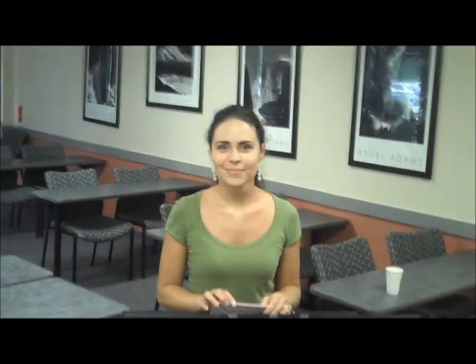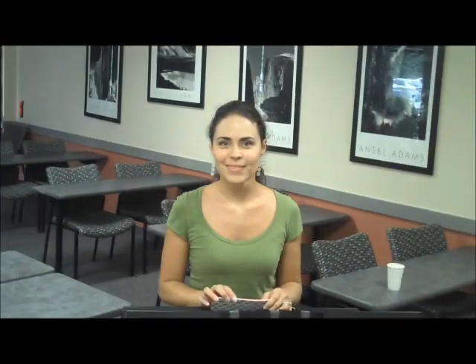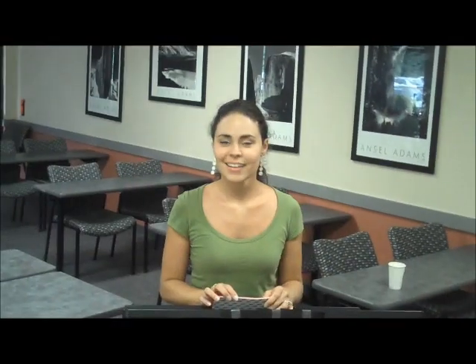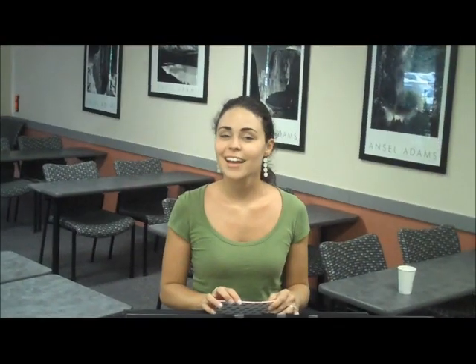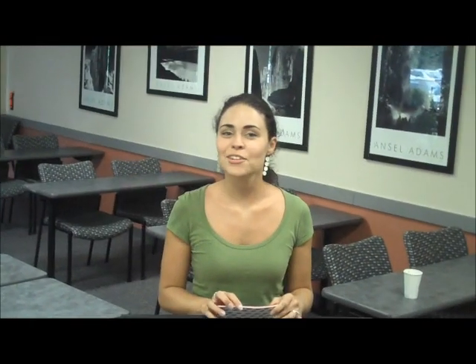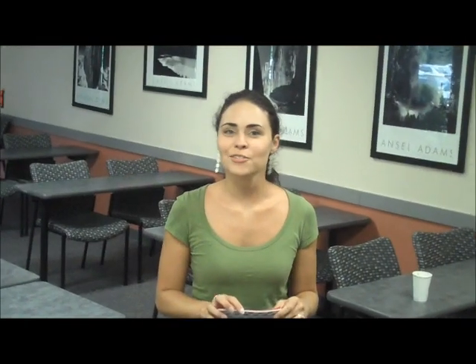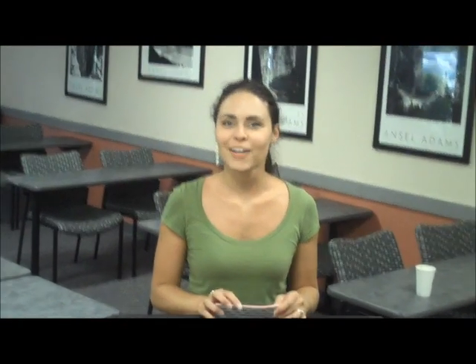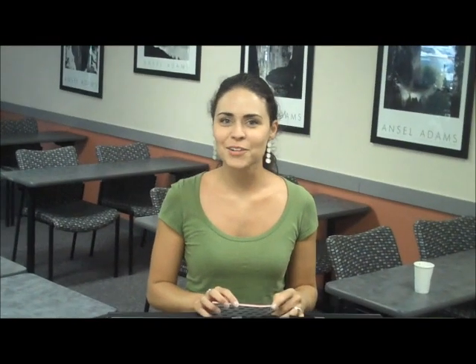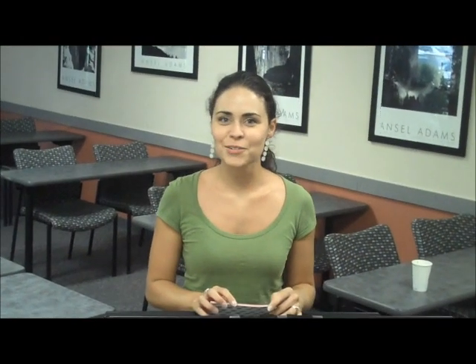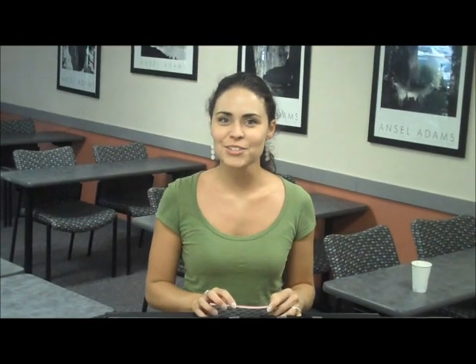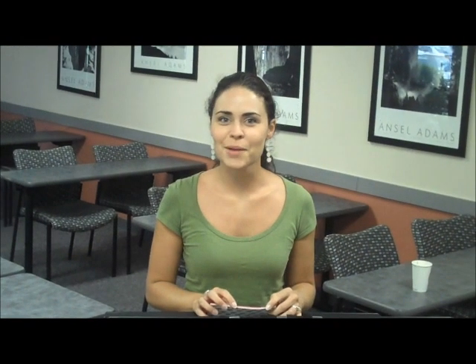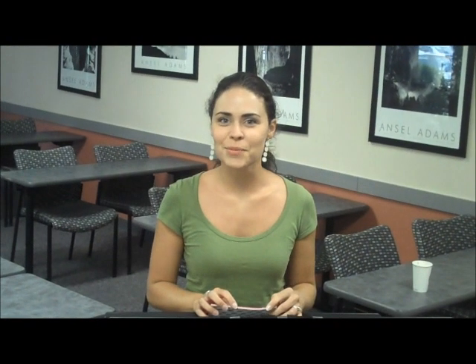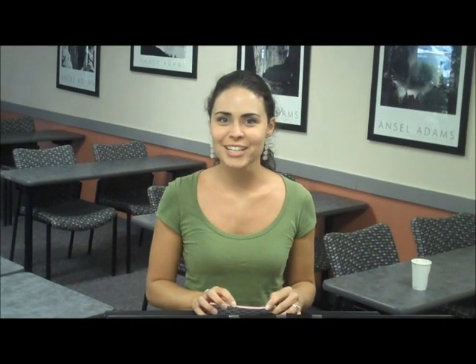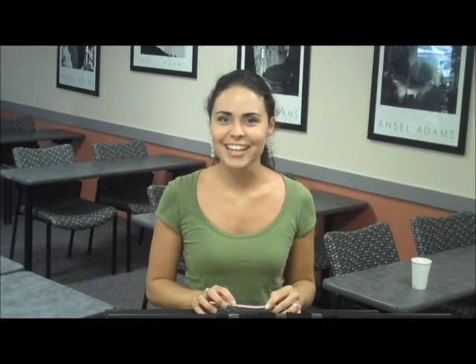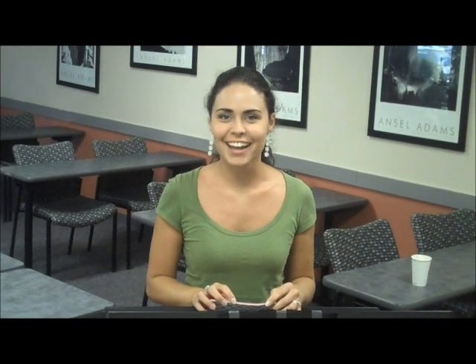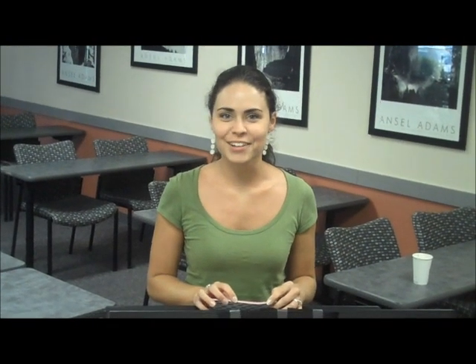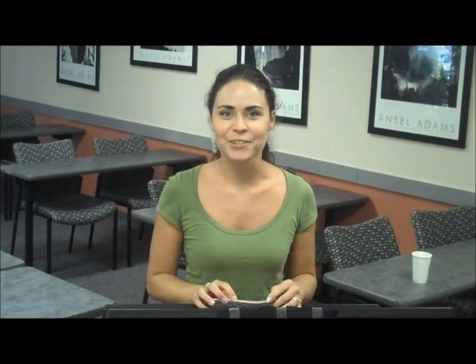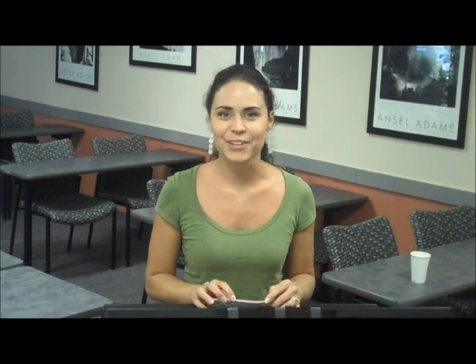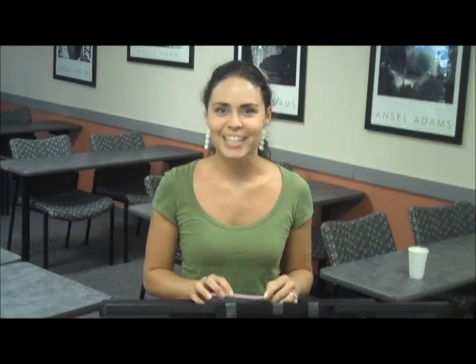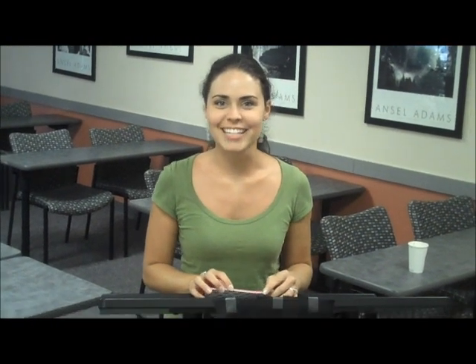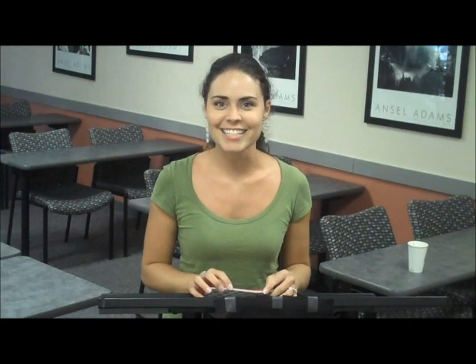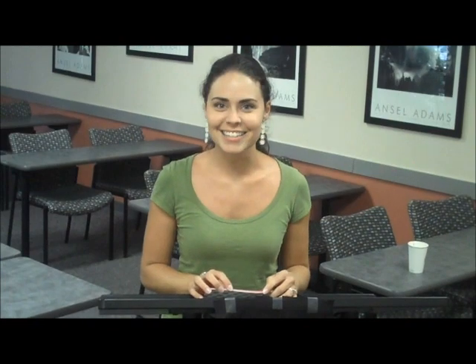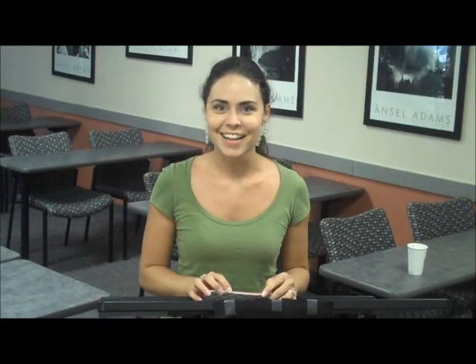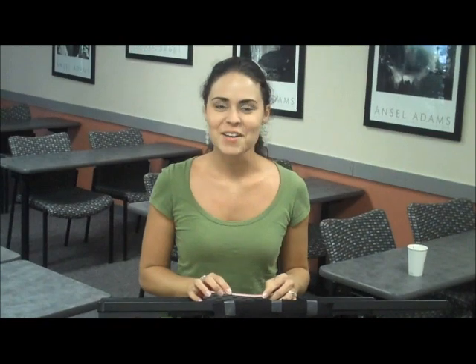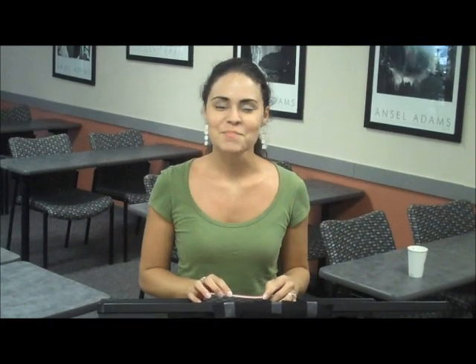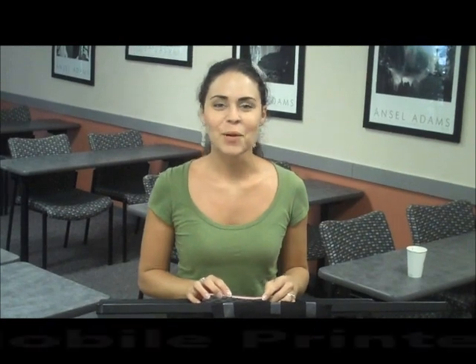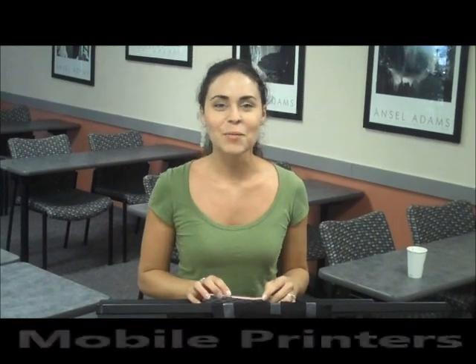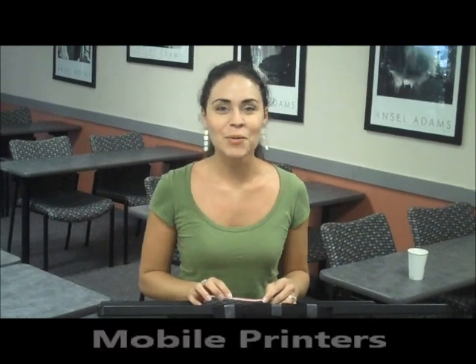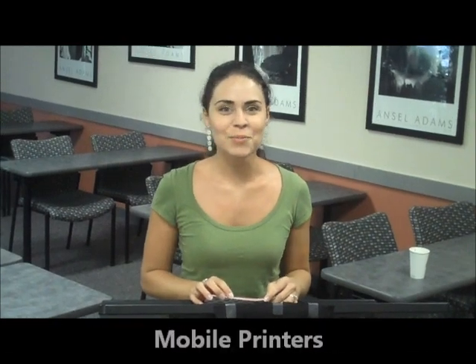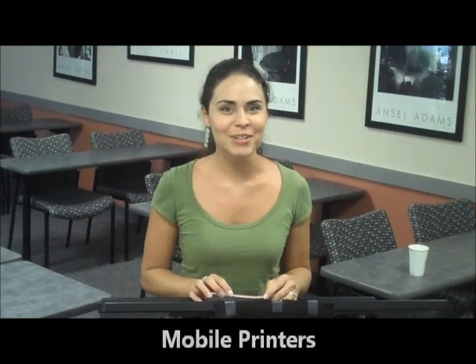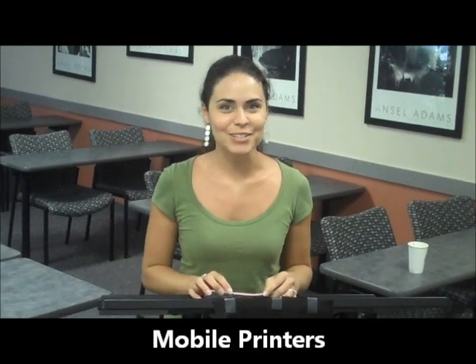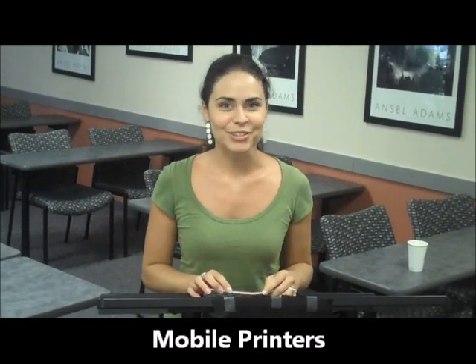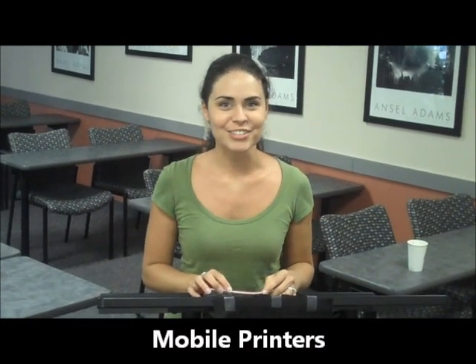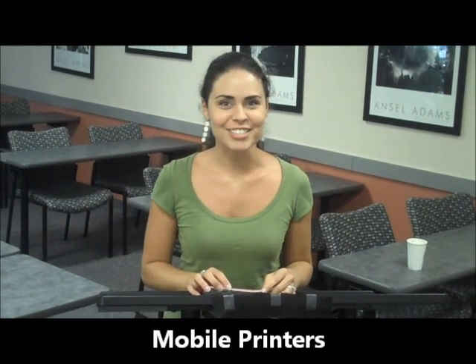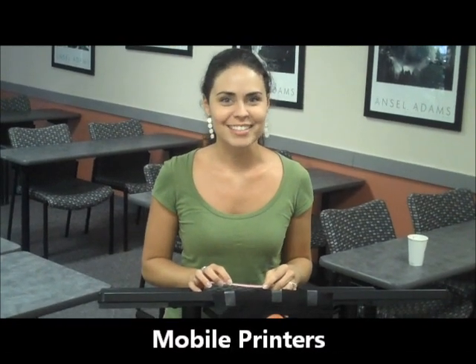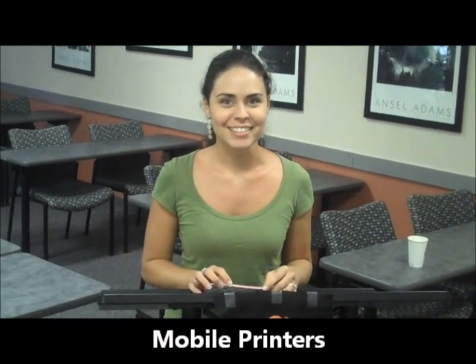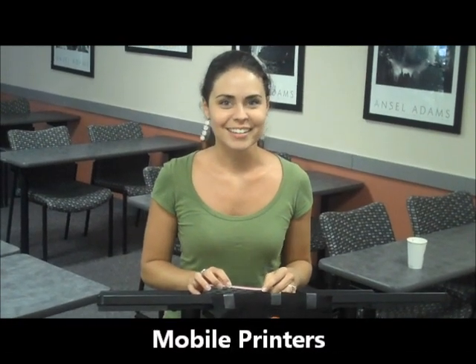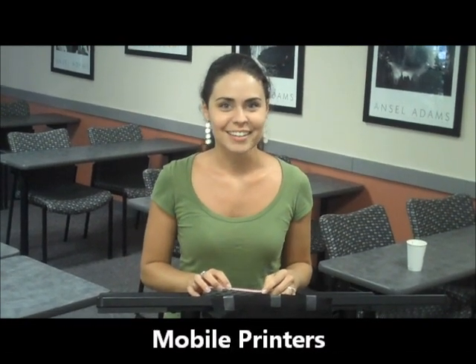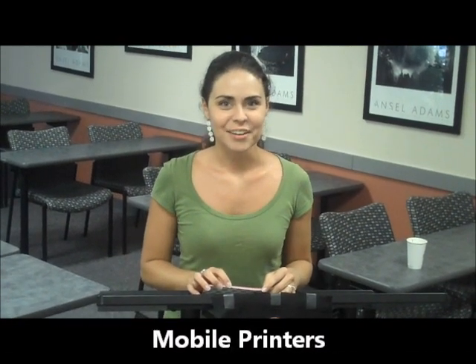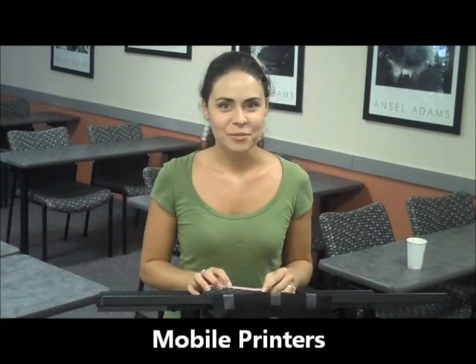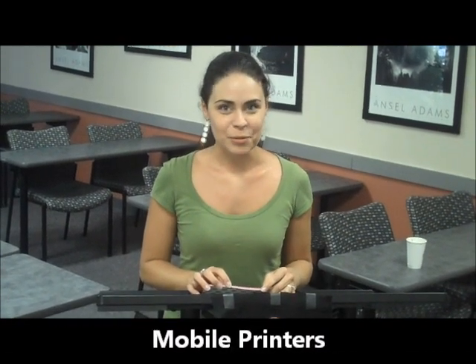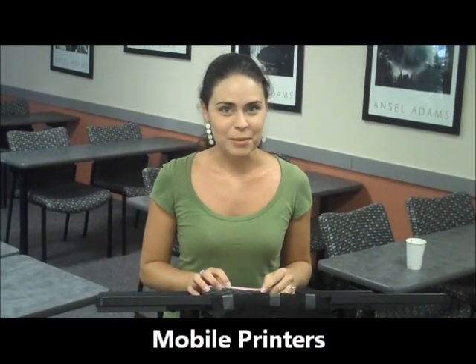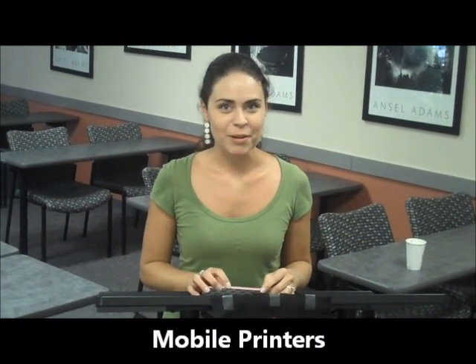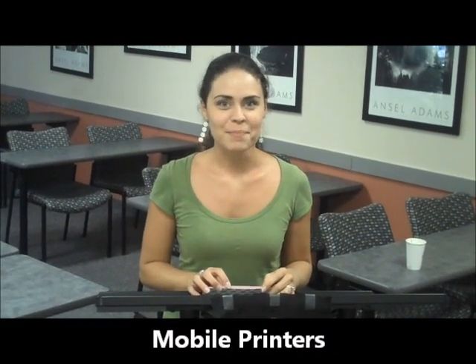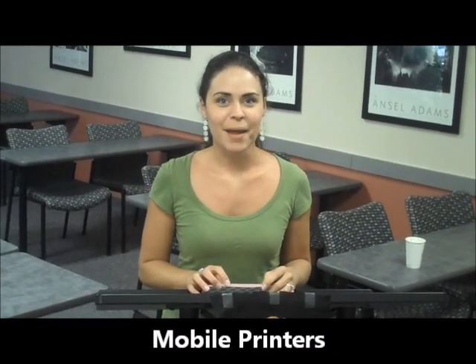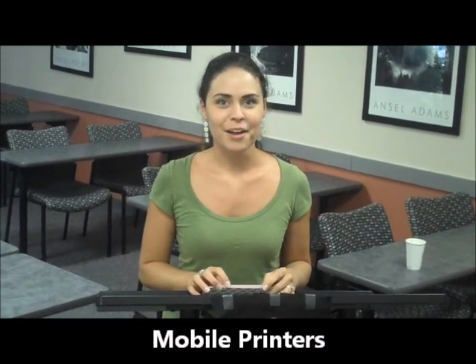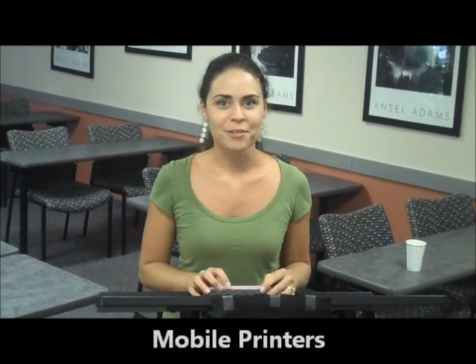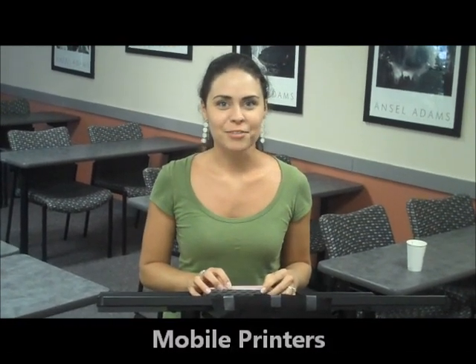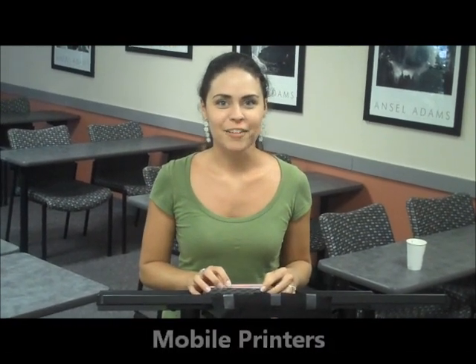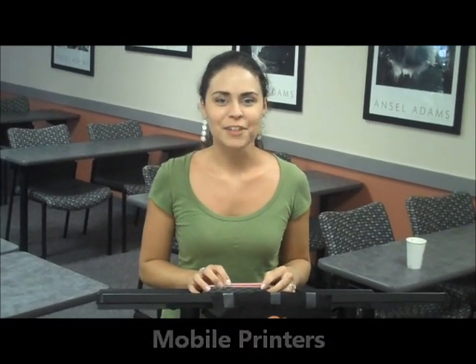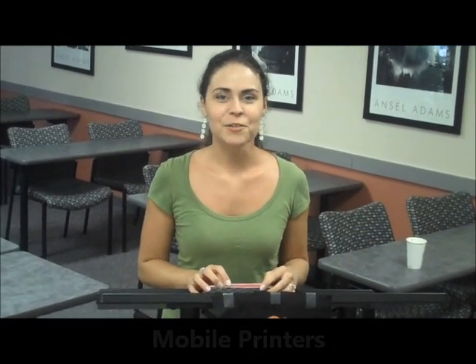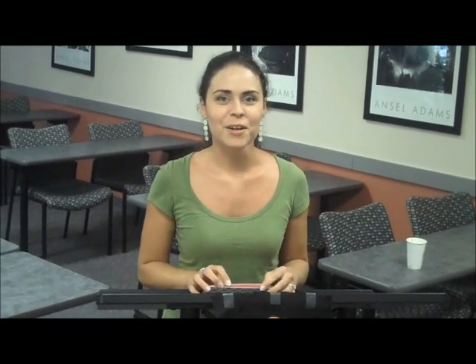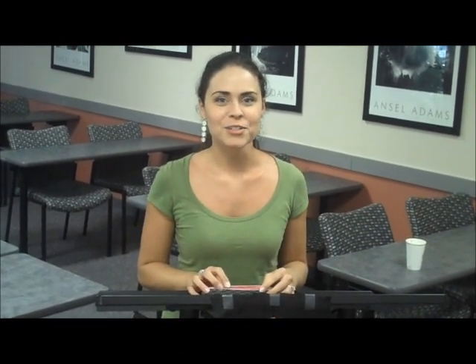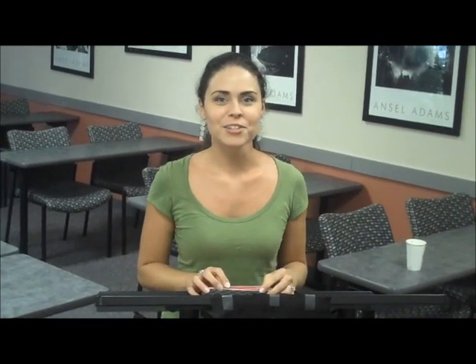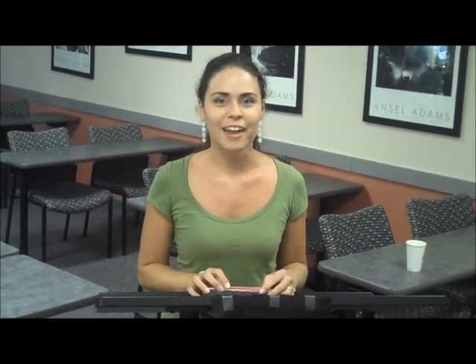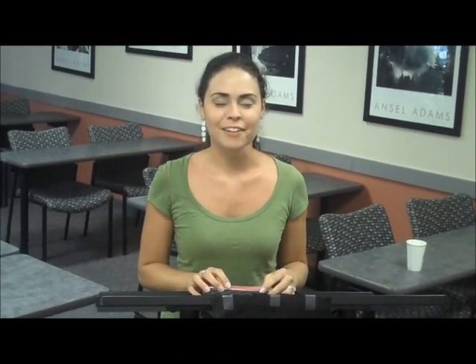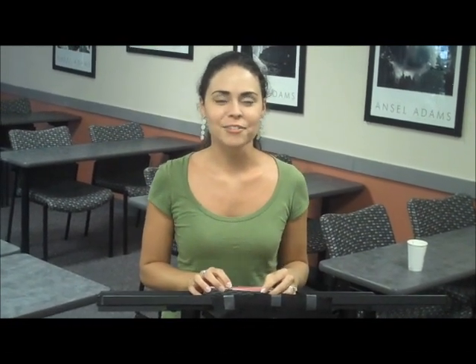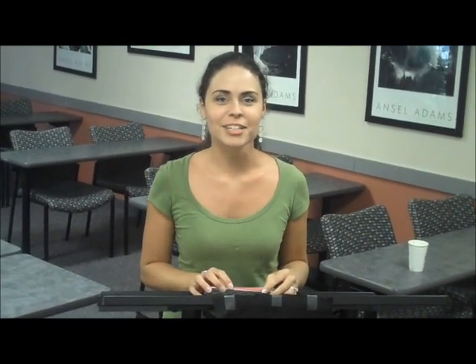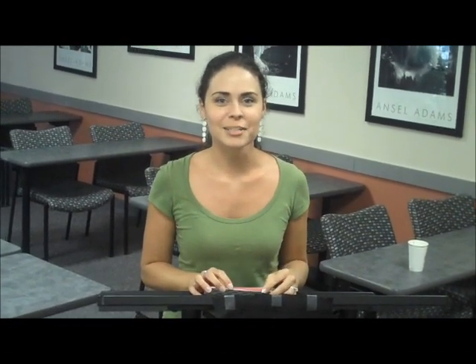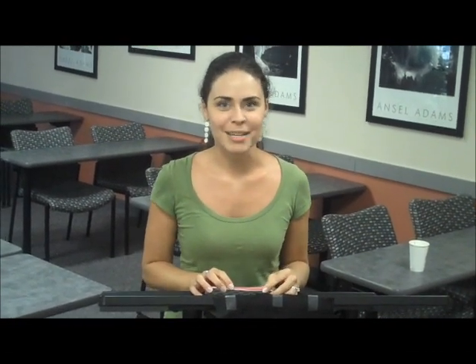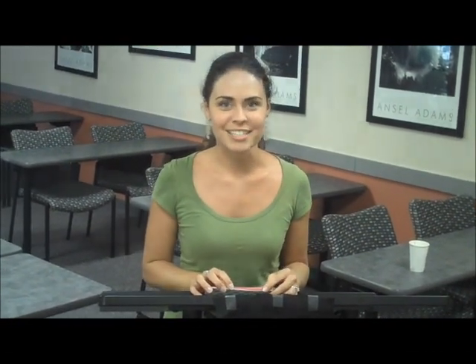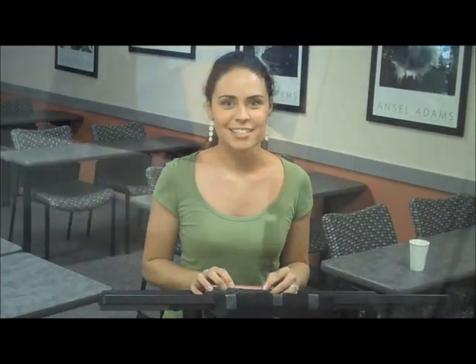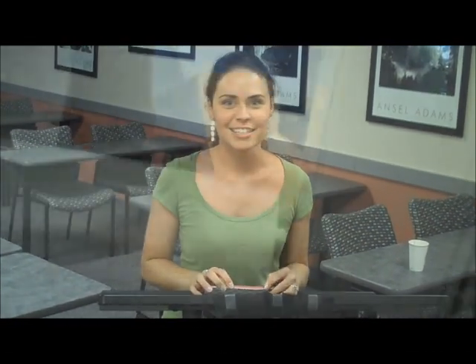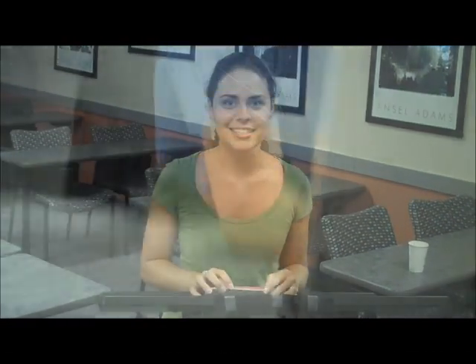And your final Jeopardy! category is Mobile Printers. We'll be right back with the final question after these messages.